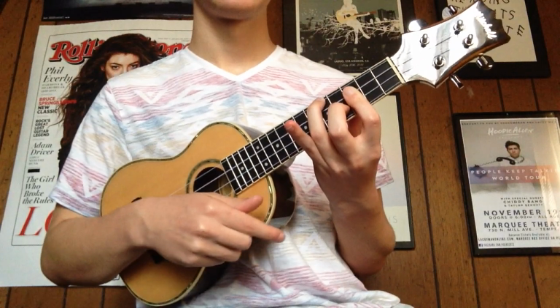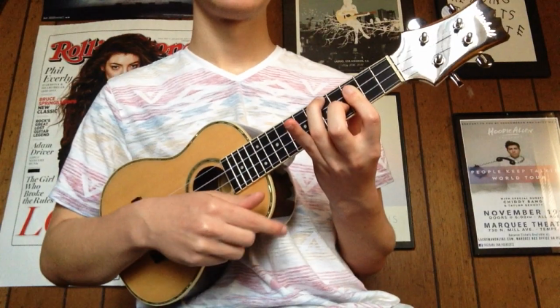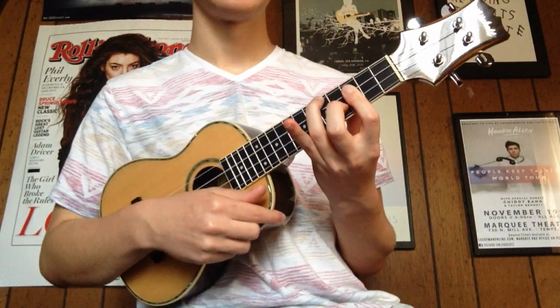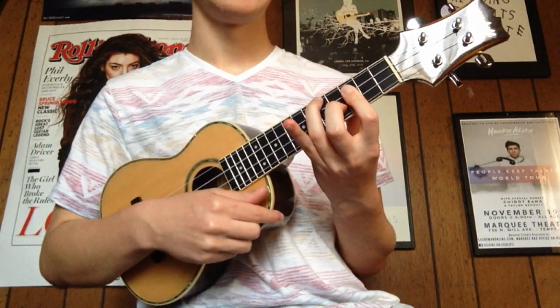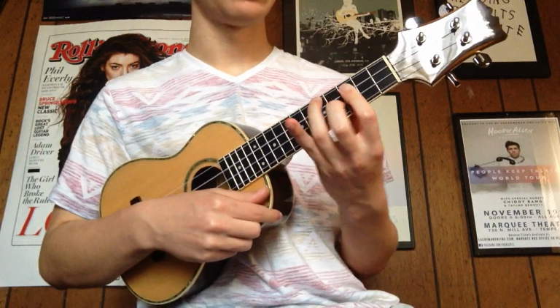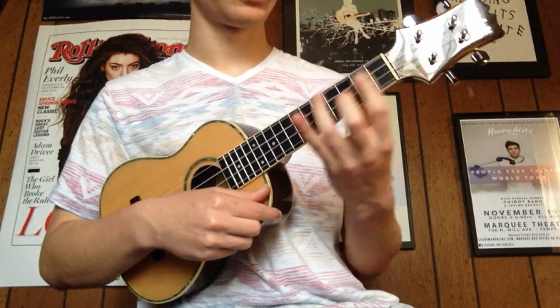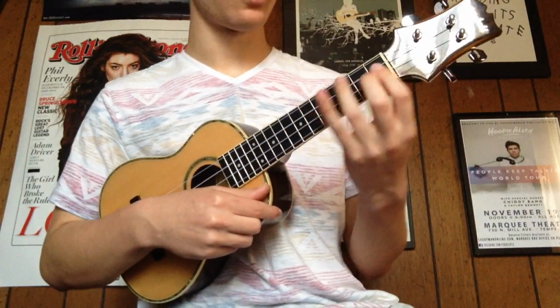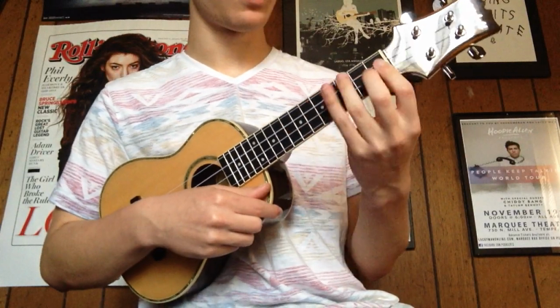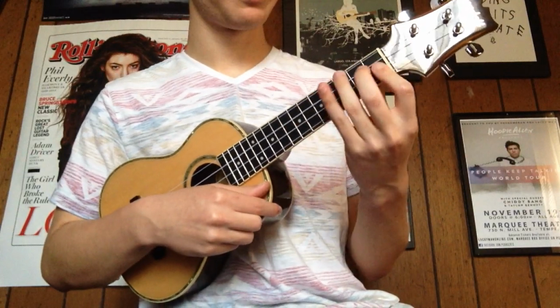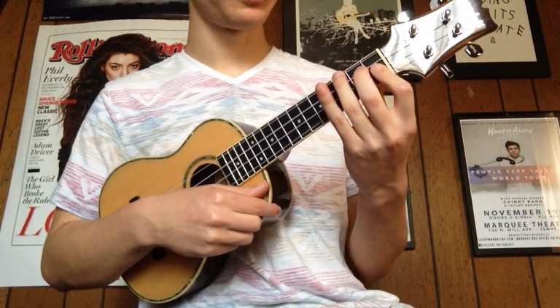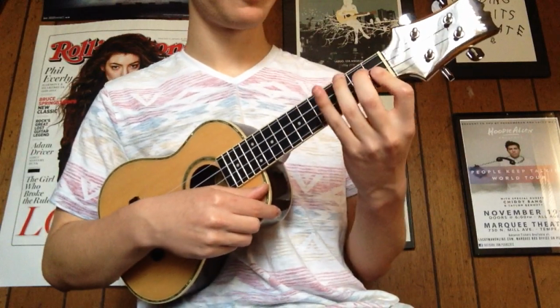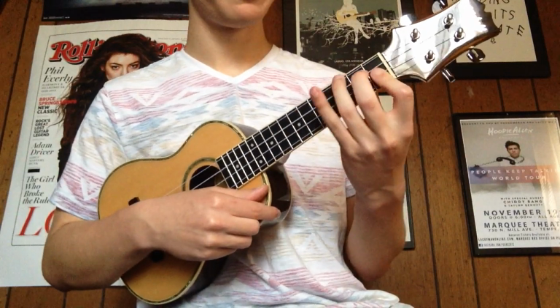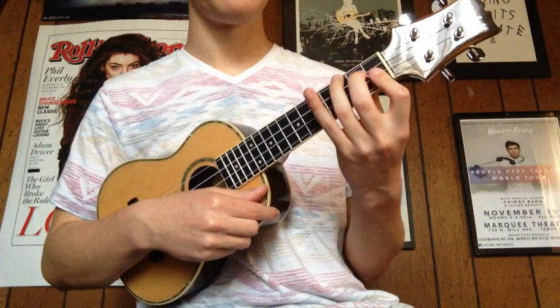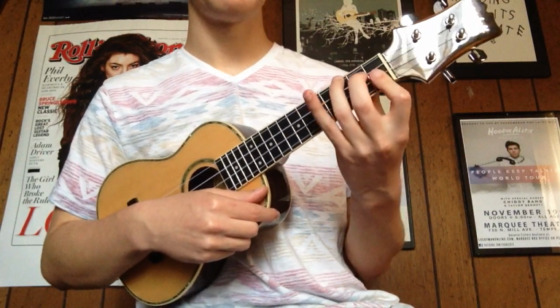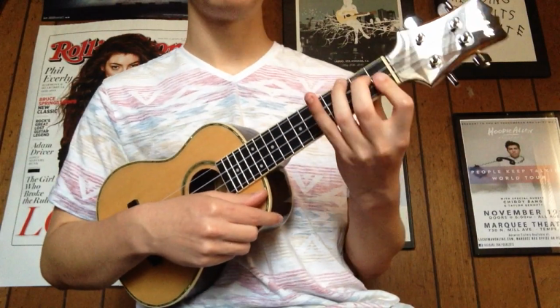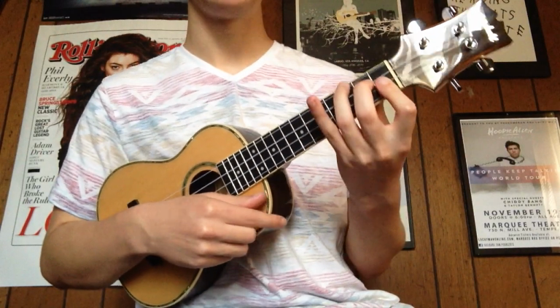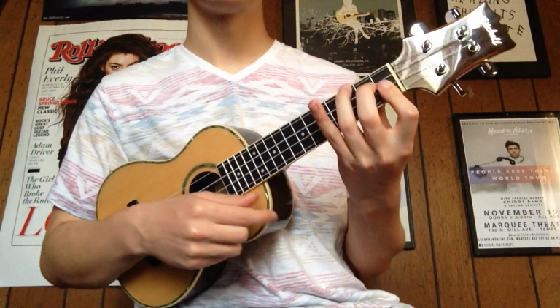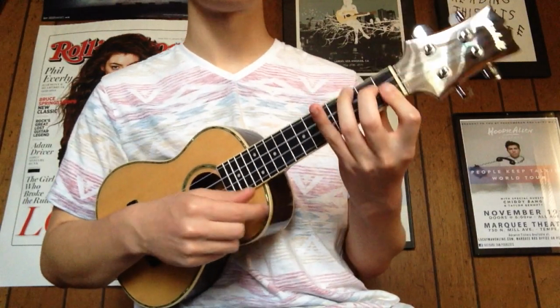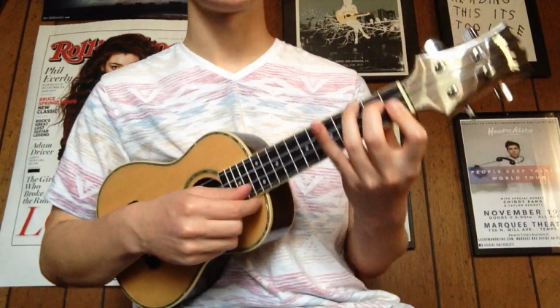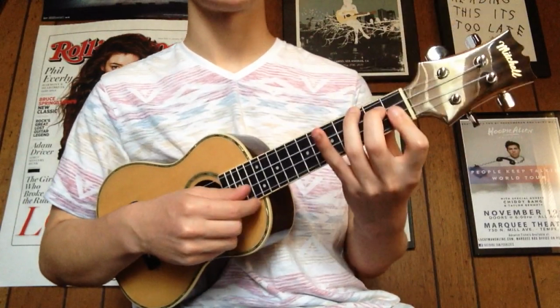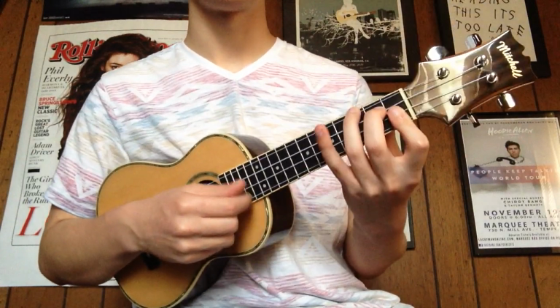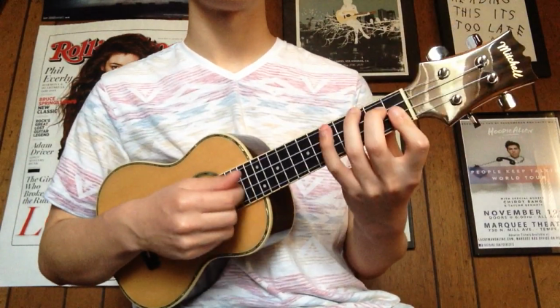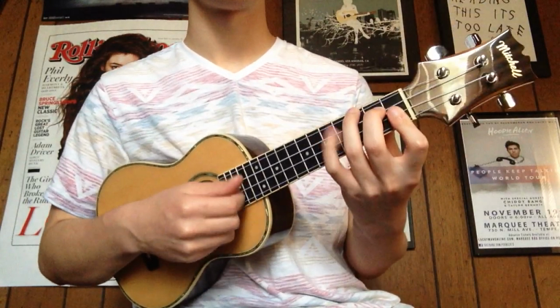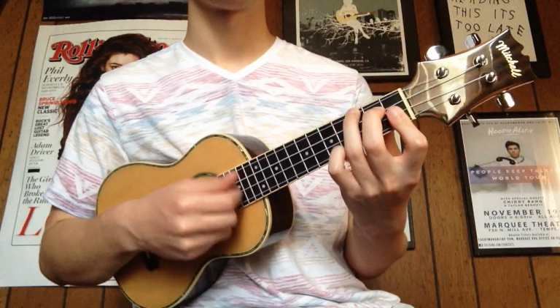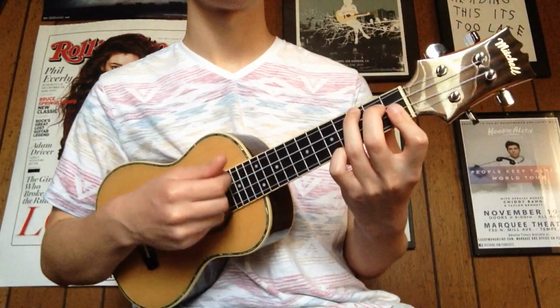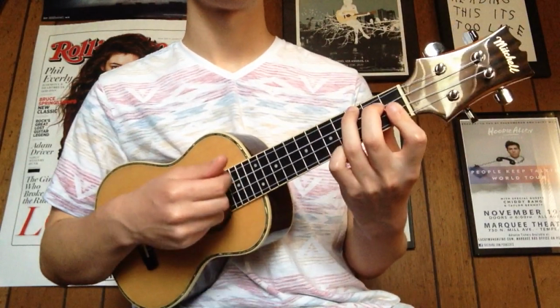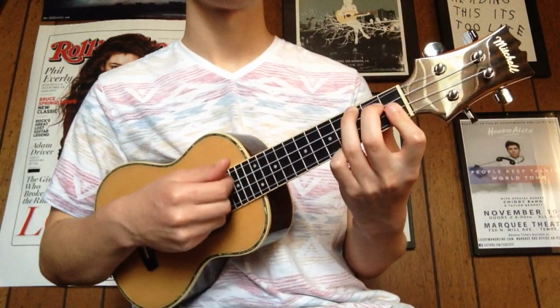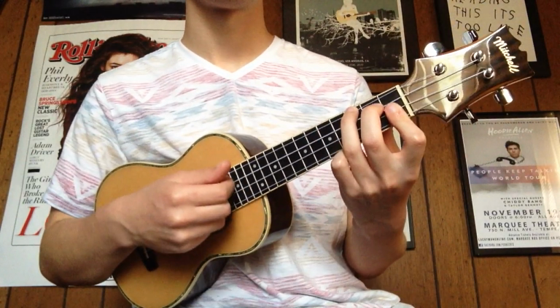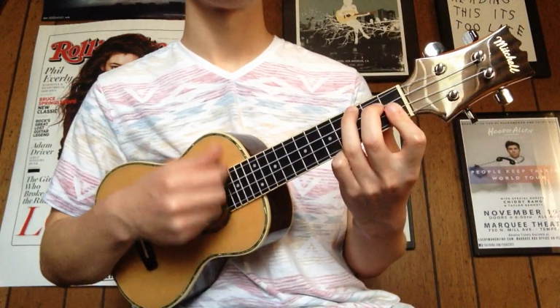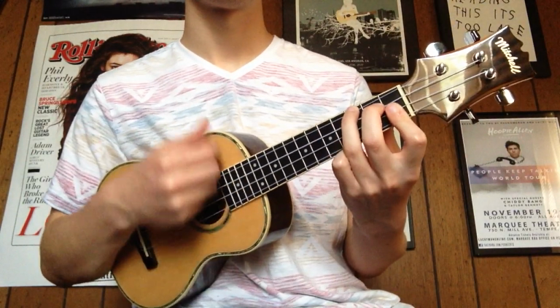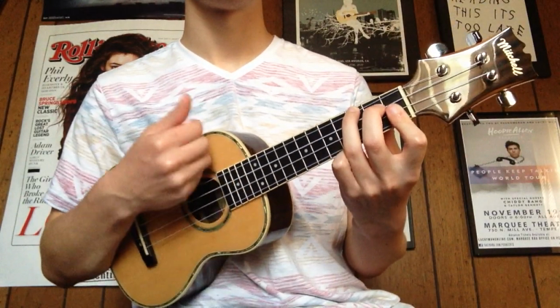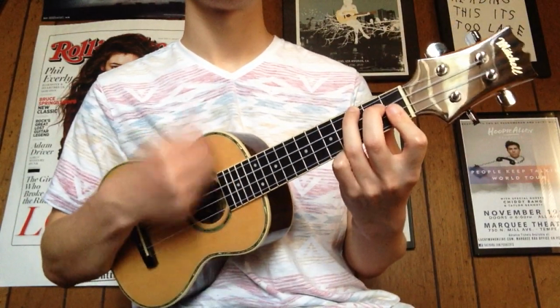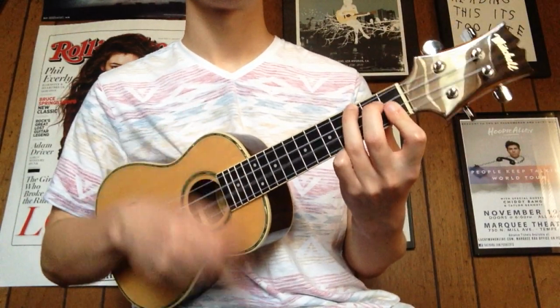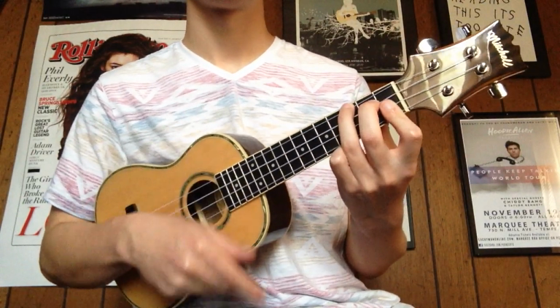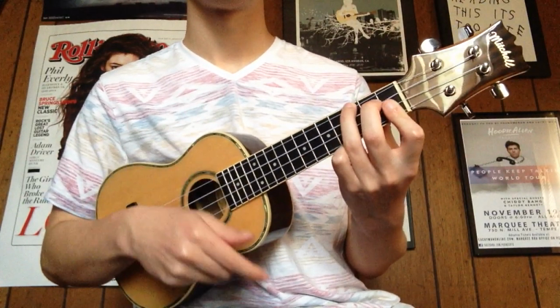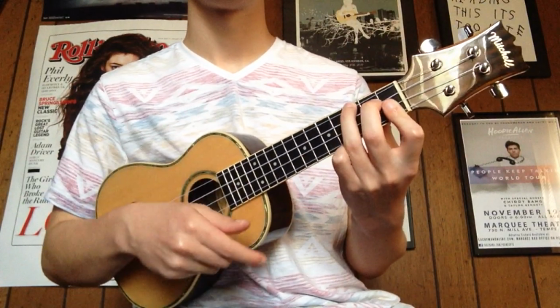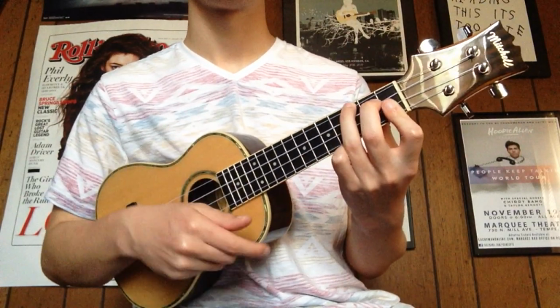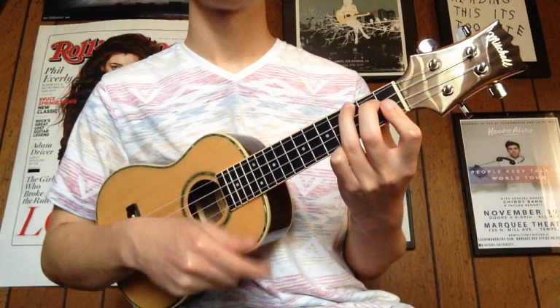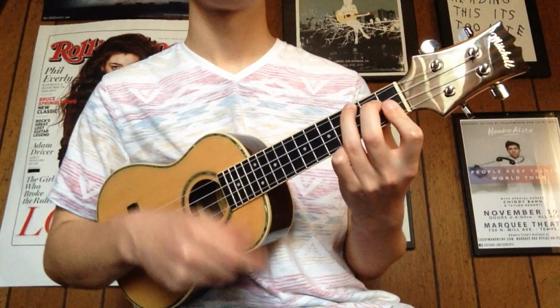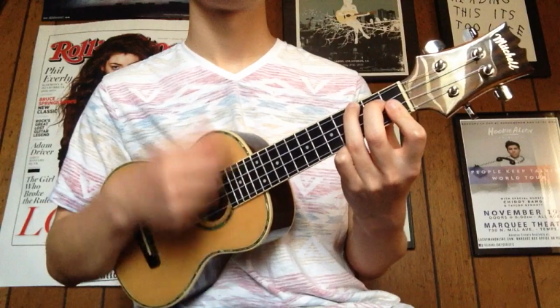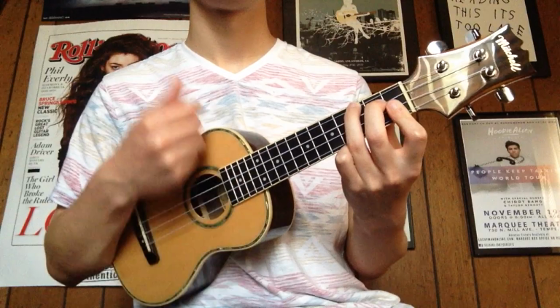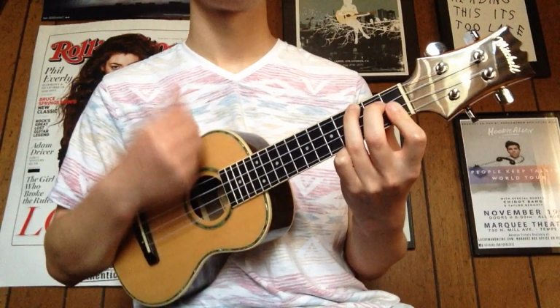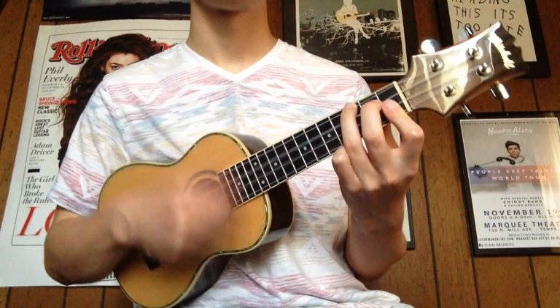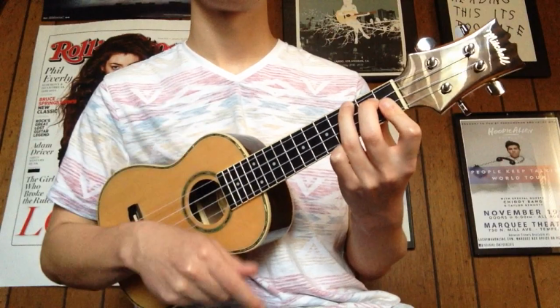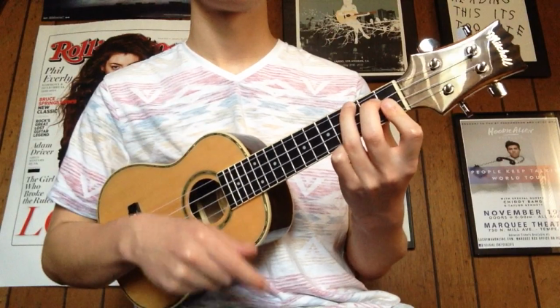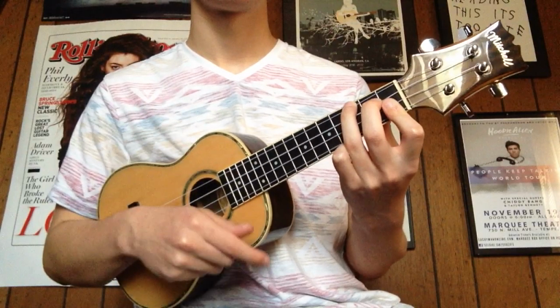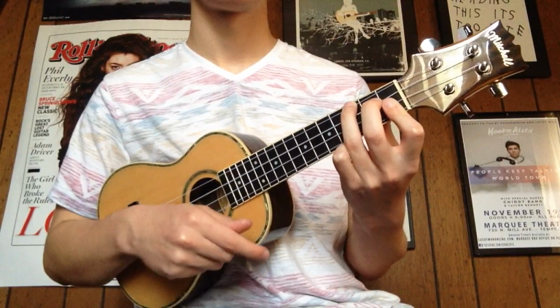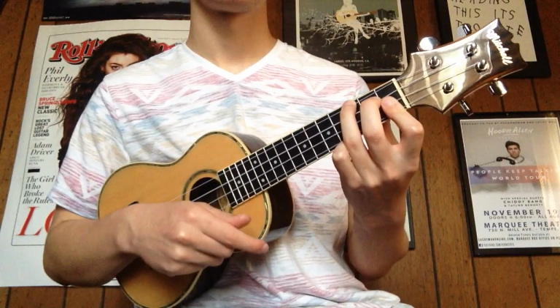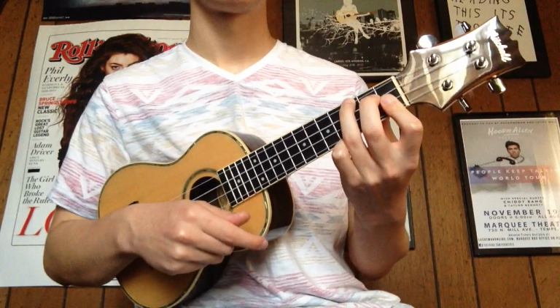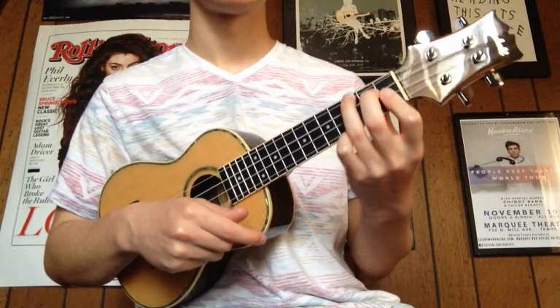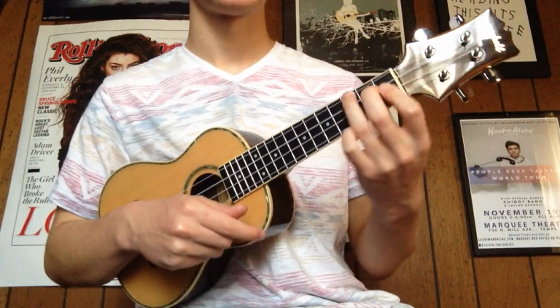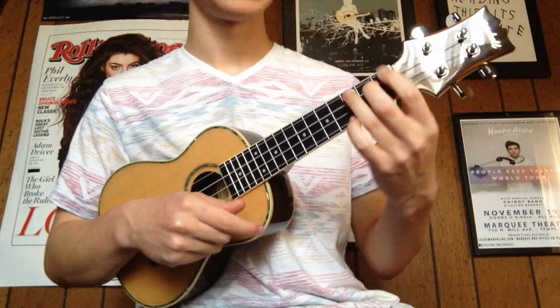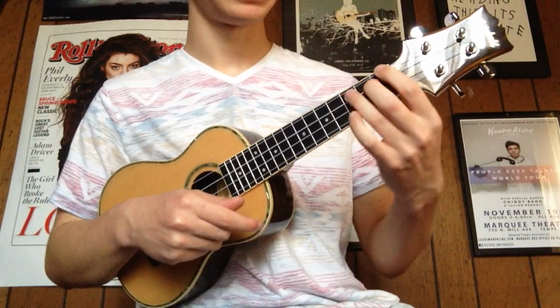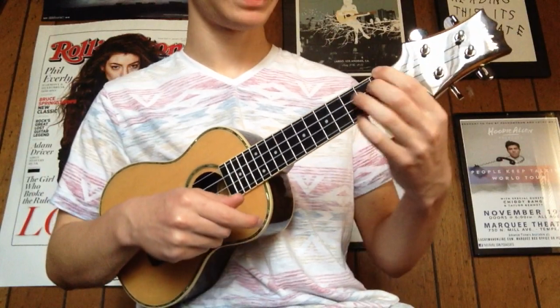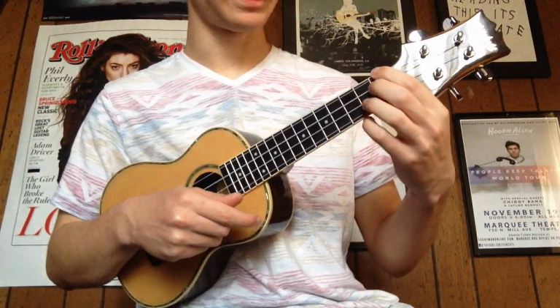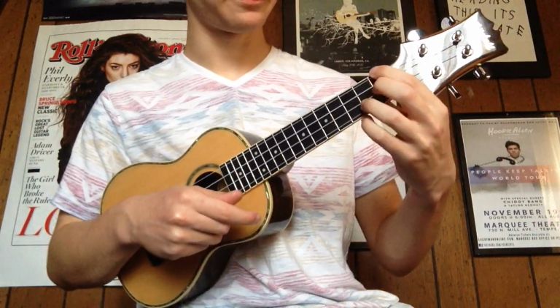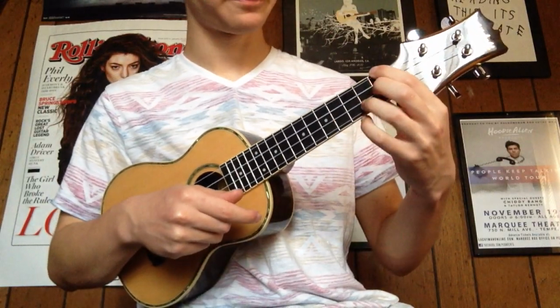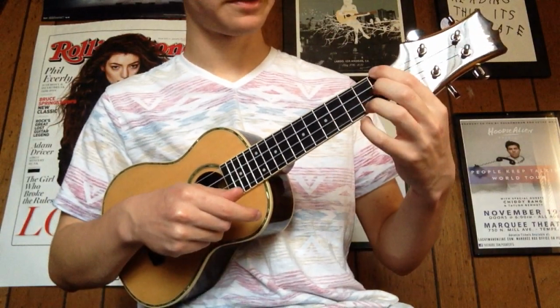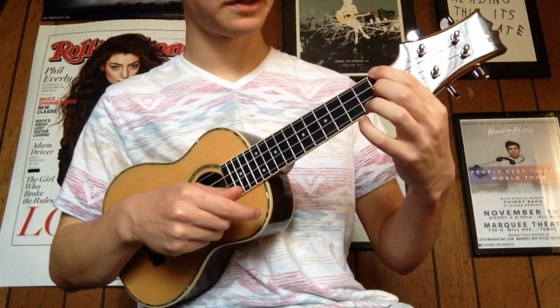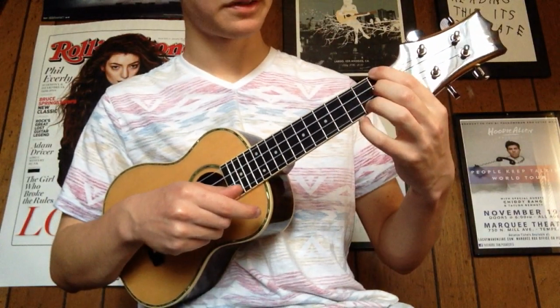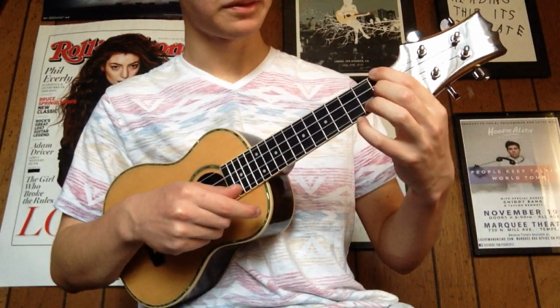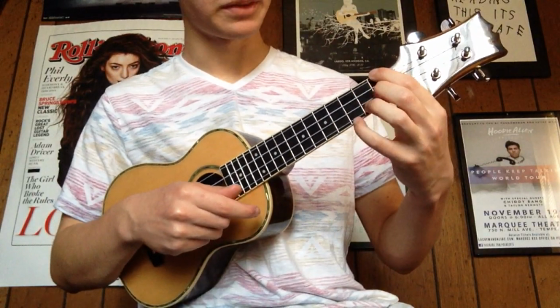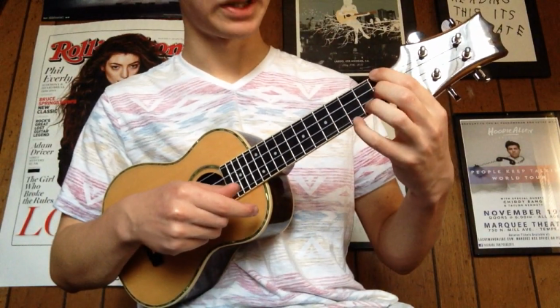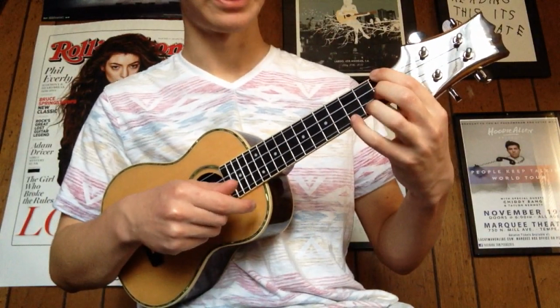Then you want to go up to a B flat, and then an F minor.